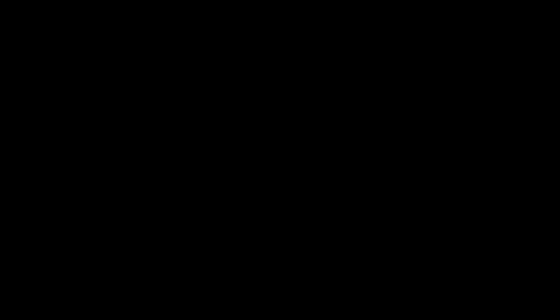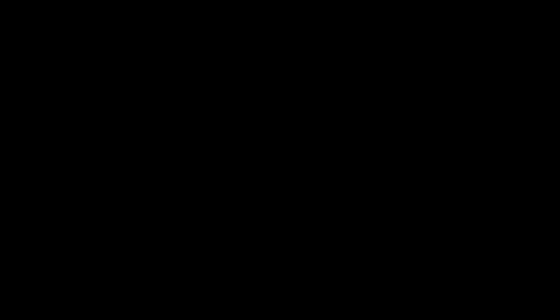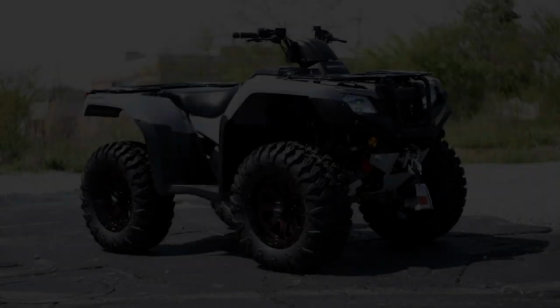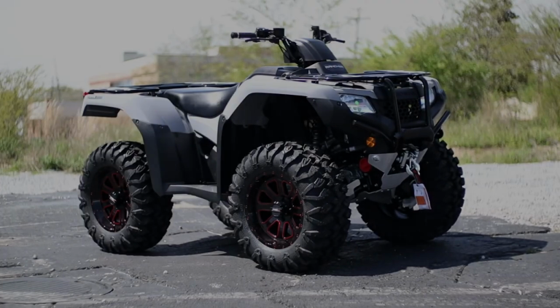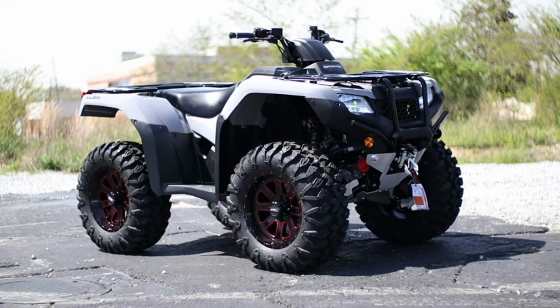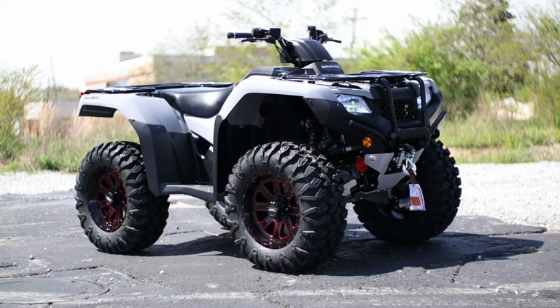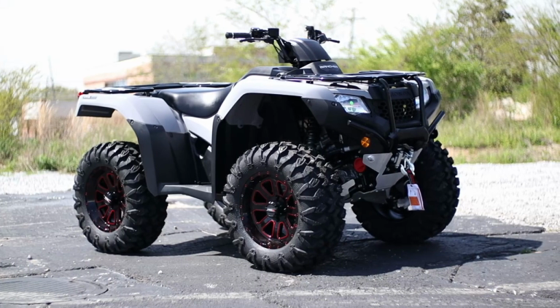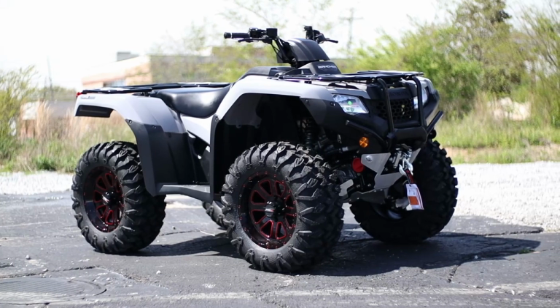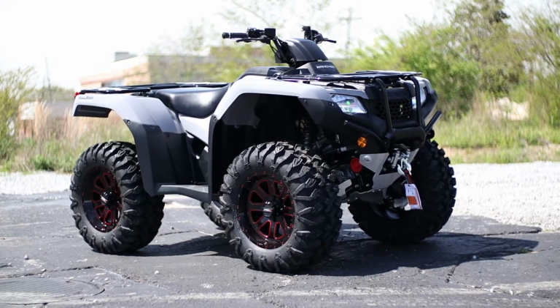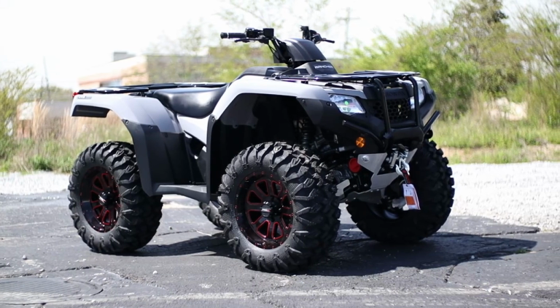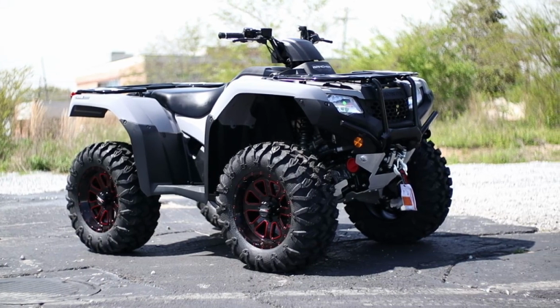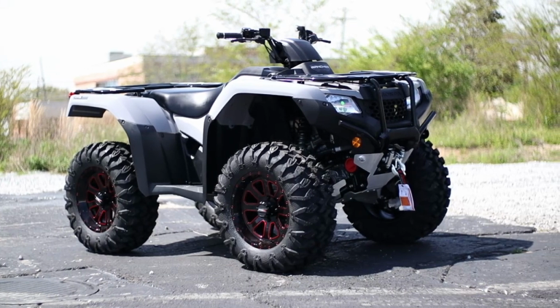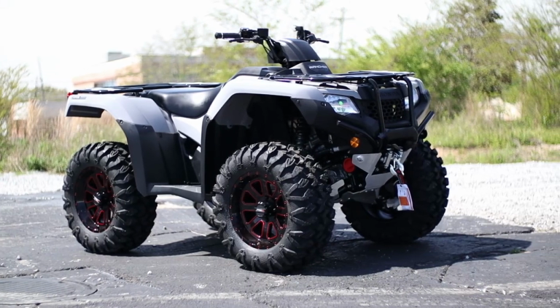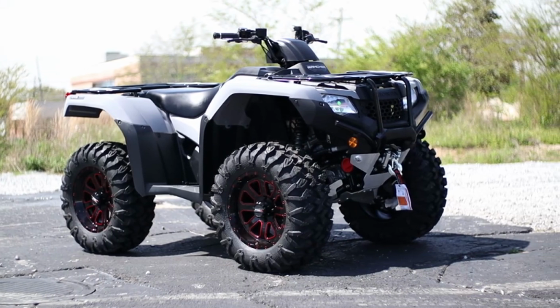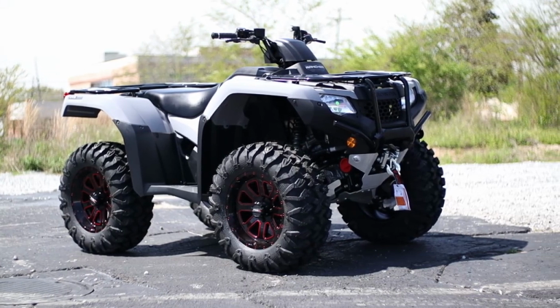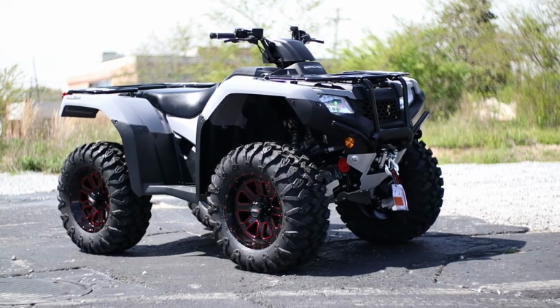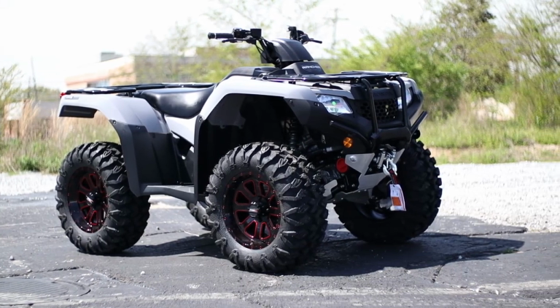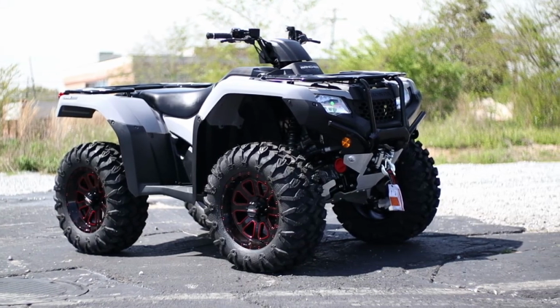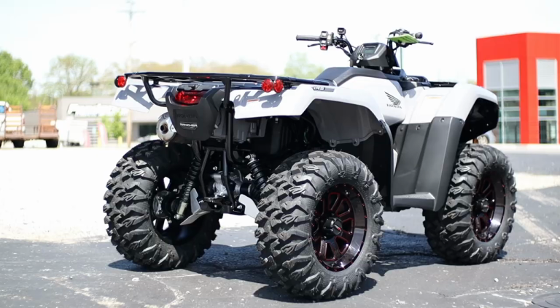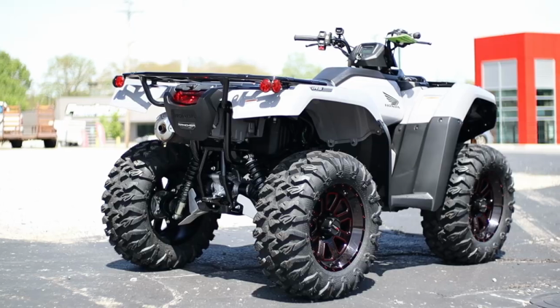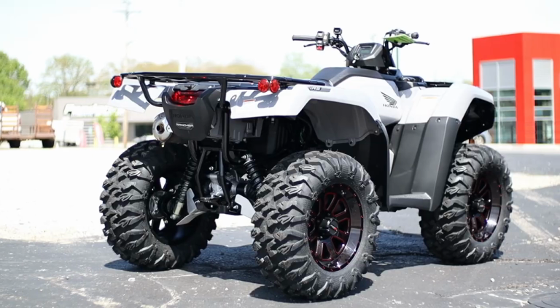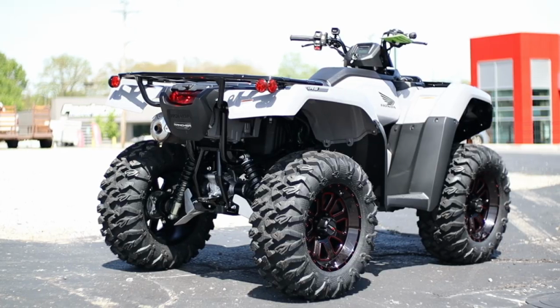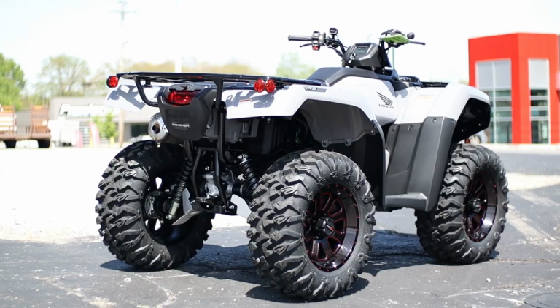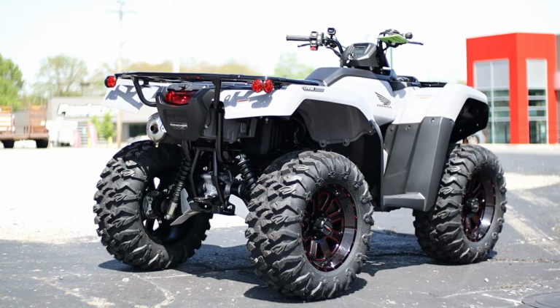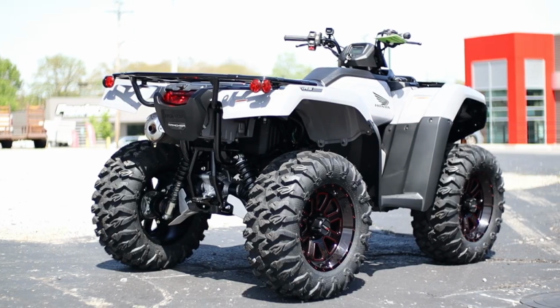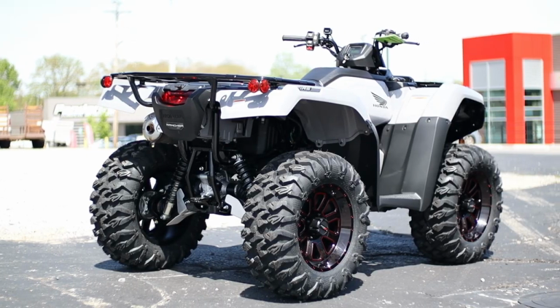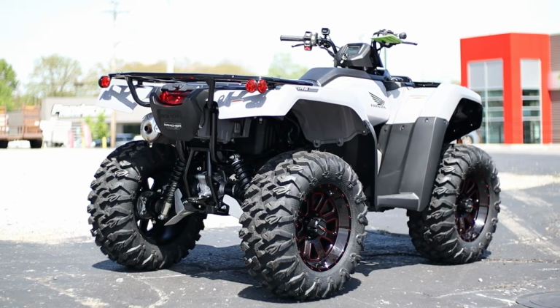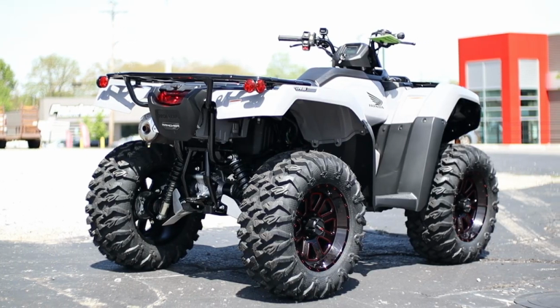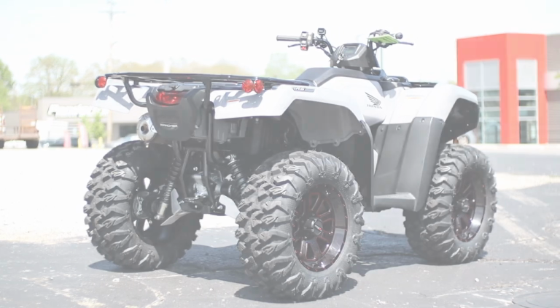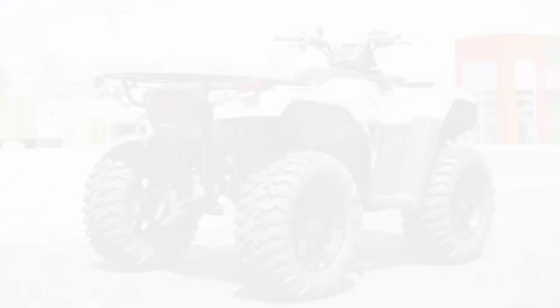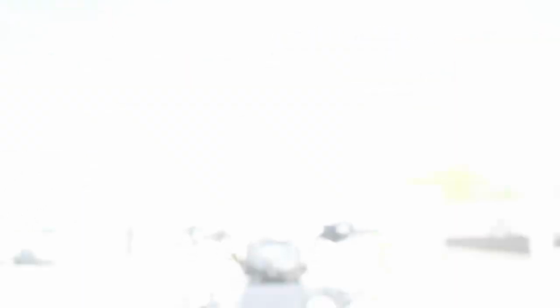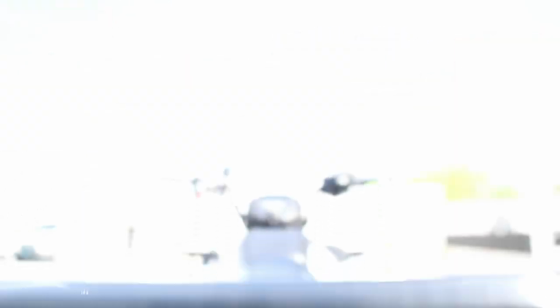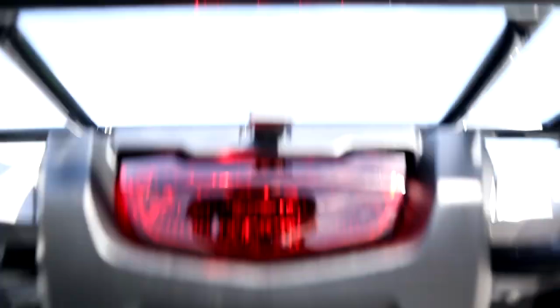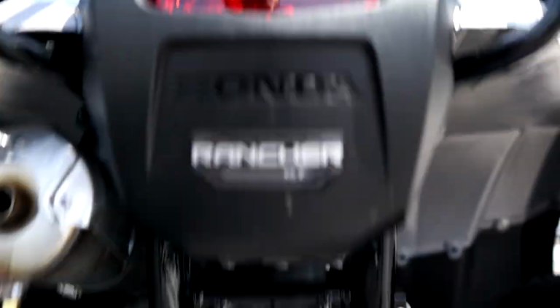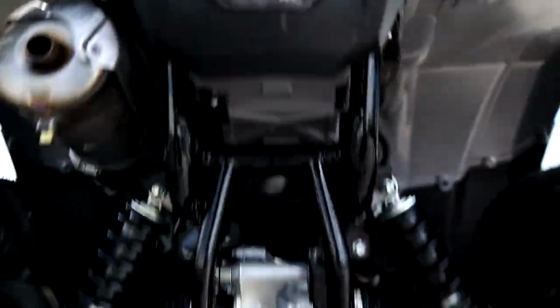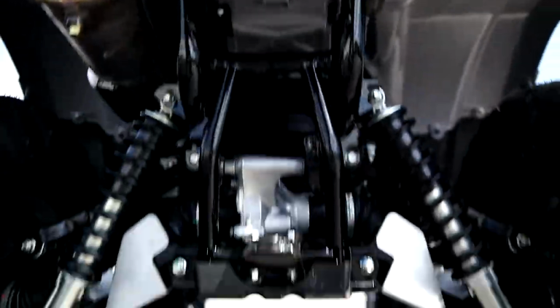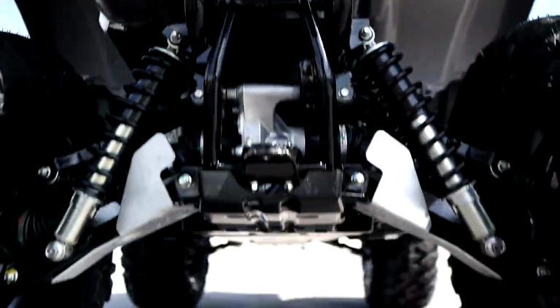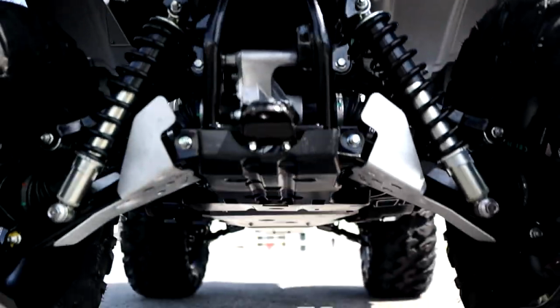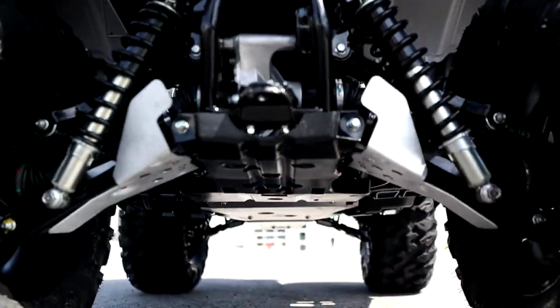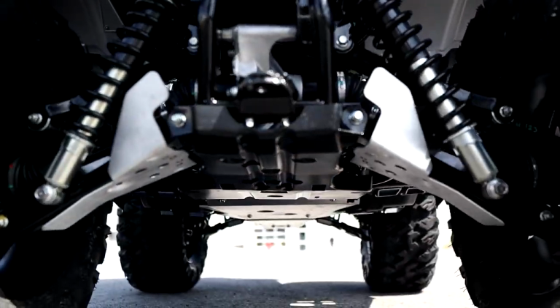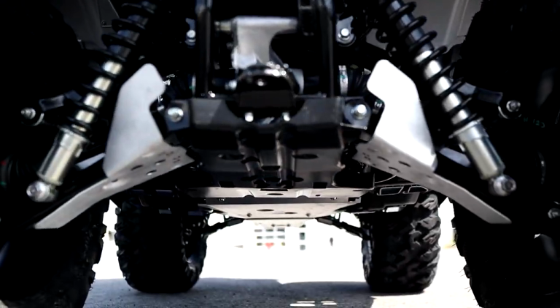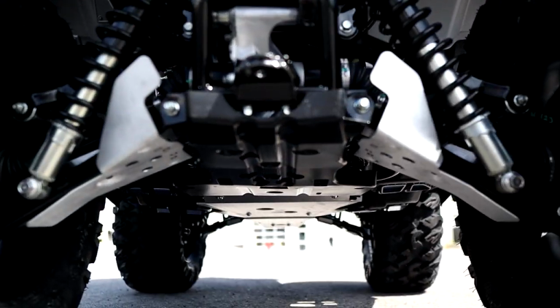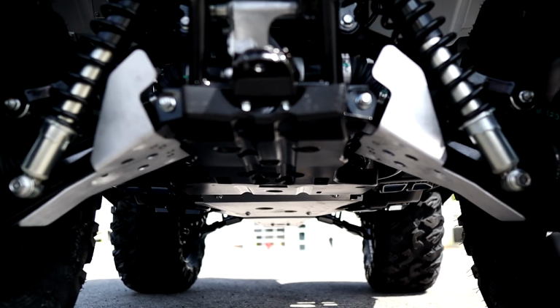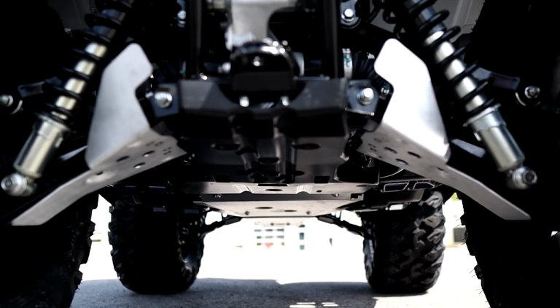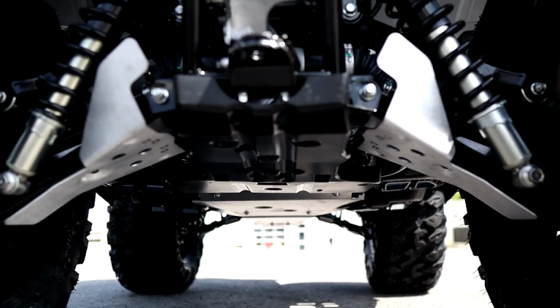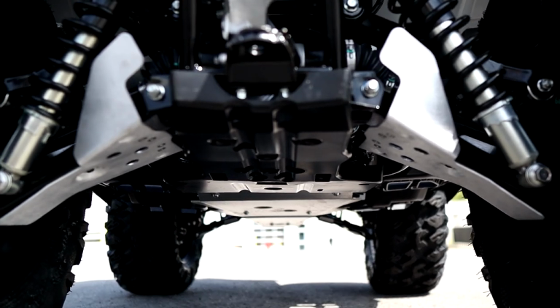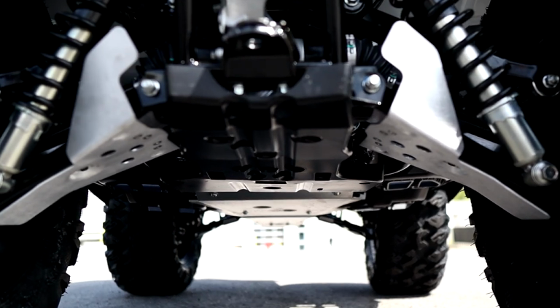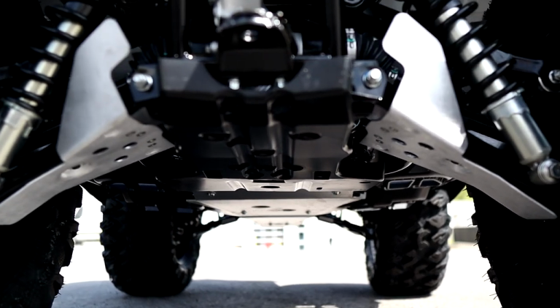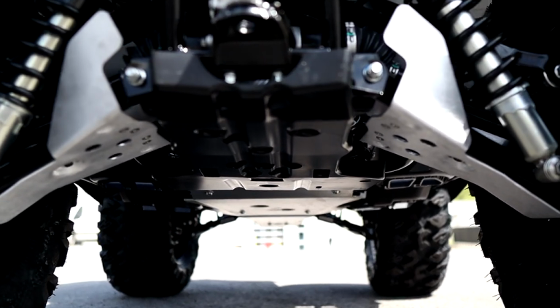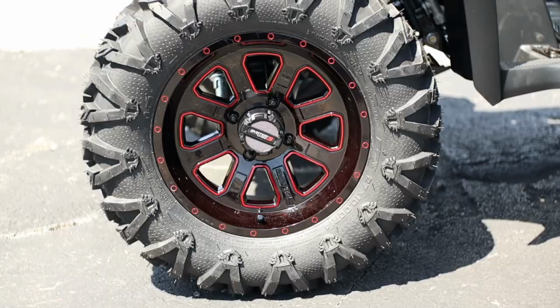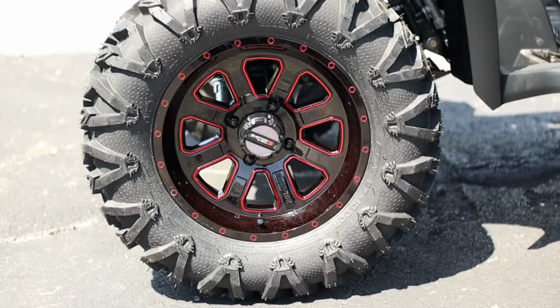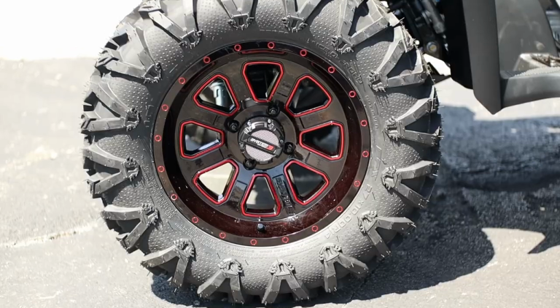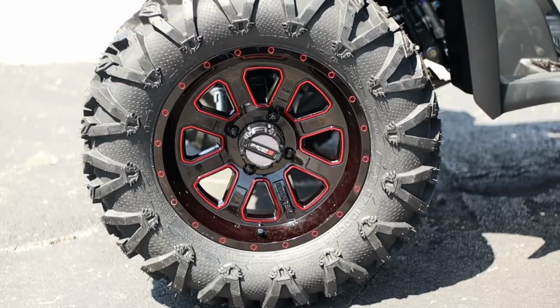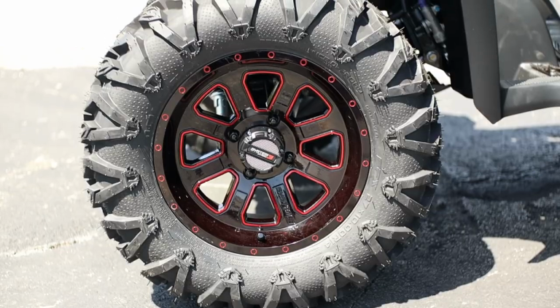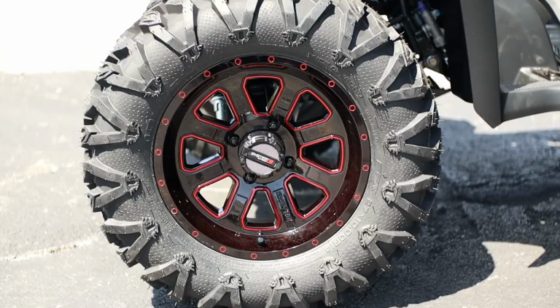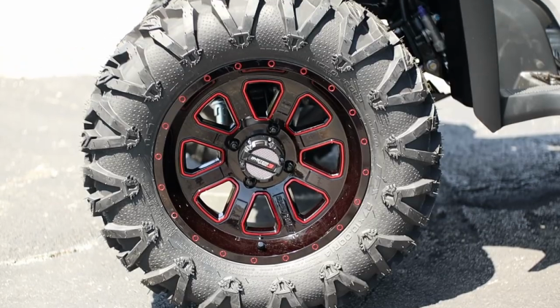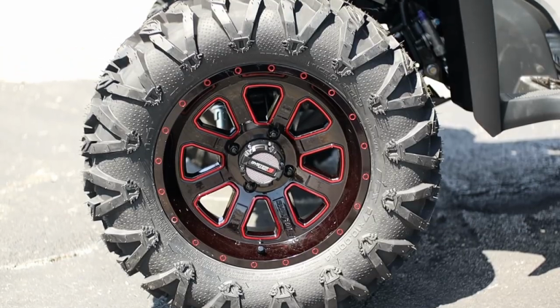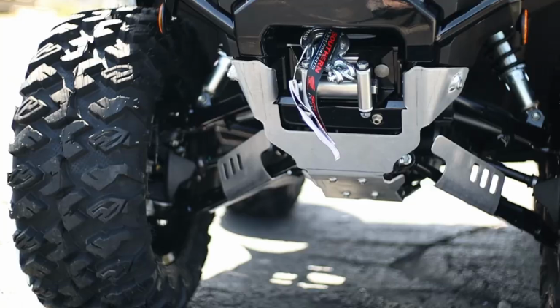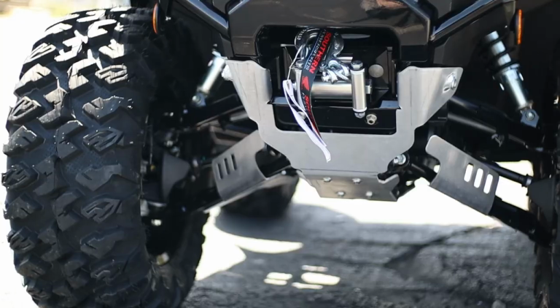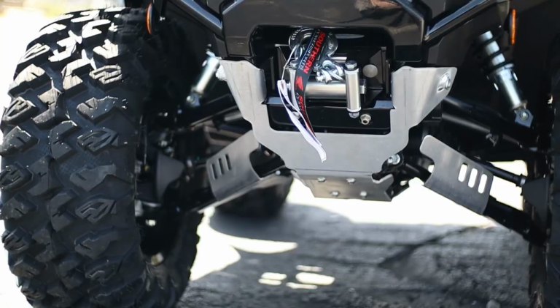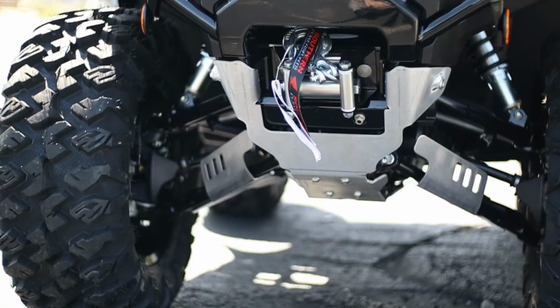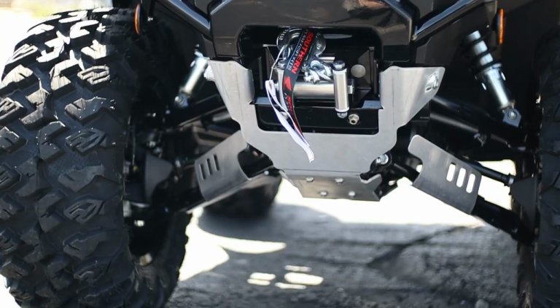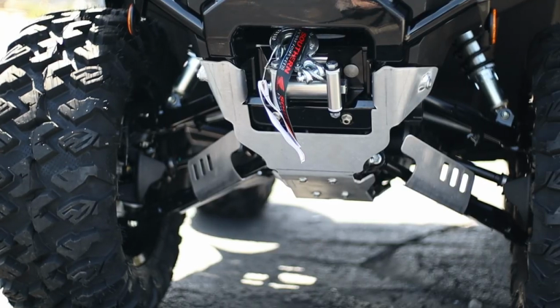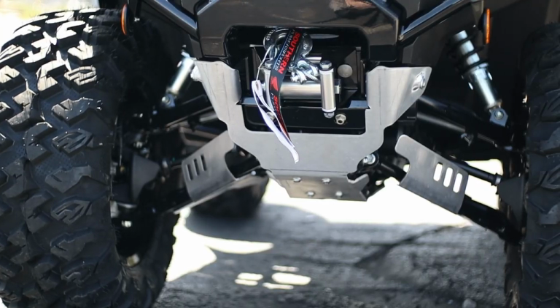Today we're going to take a look at a few accessories for the Honda Rancher — everything from a skid plate to A-arm guards, wheels and tires, plus a winch too.